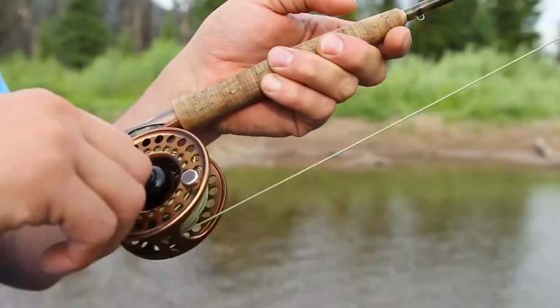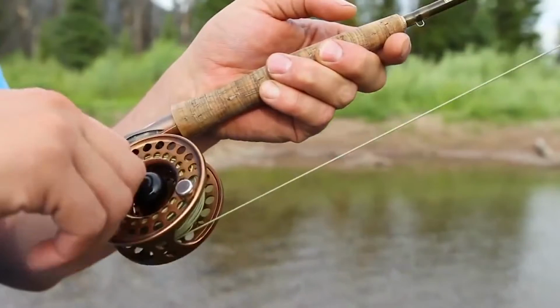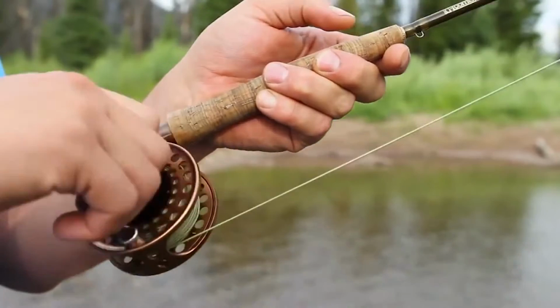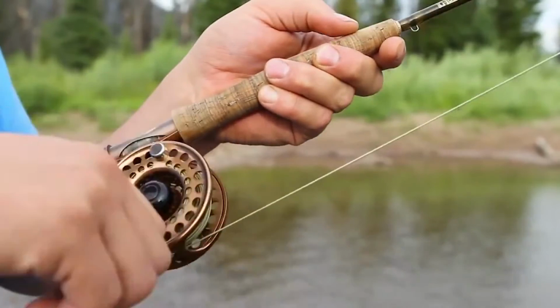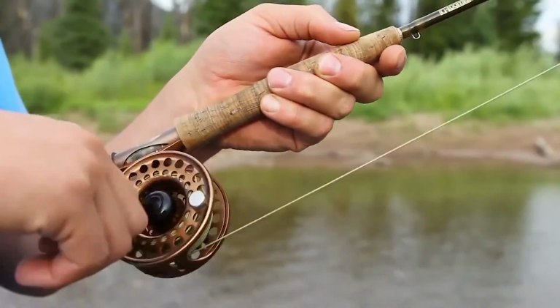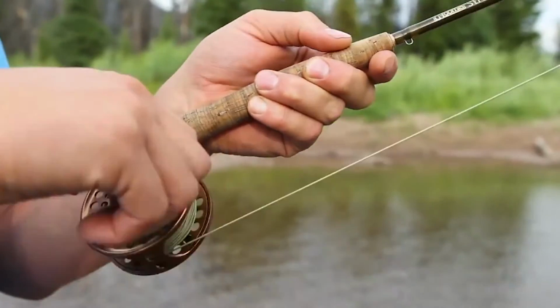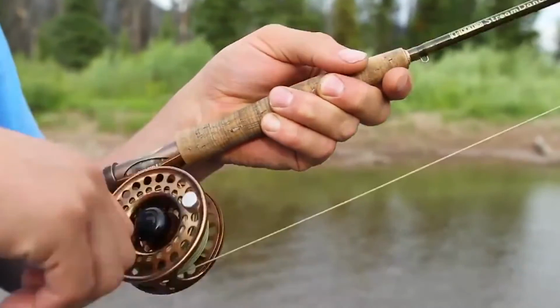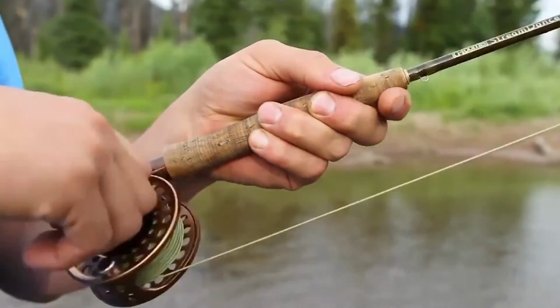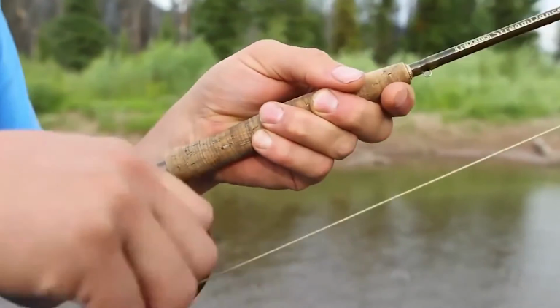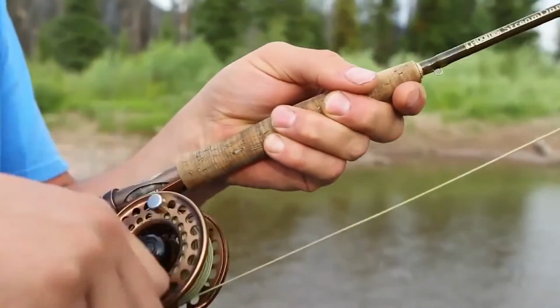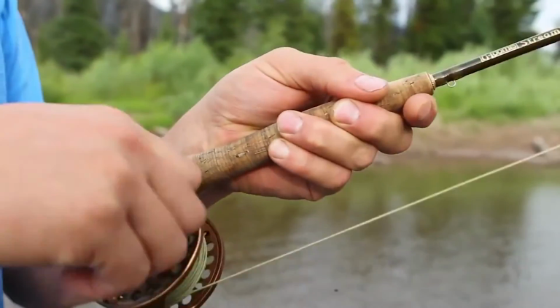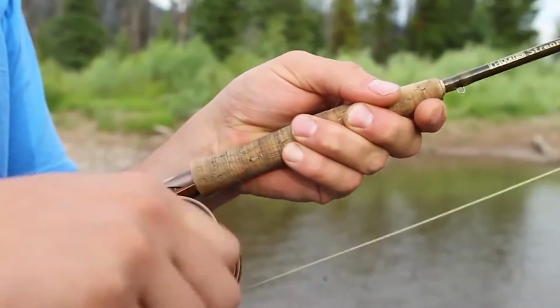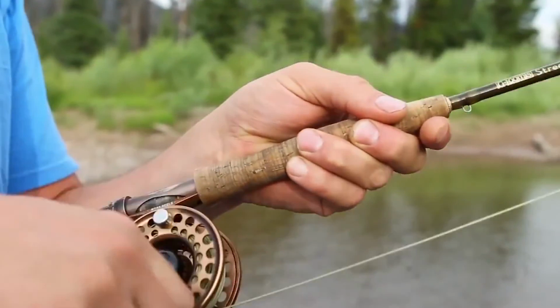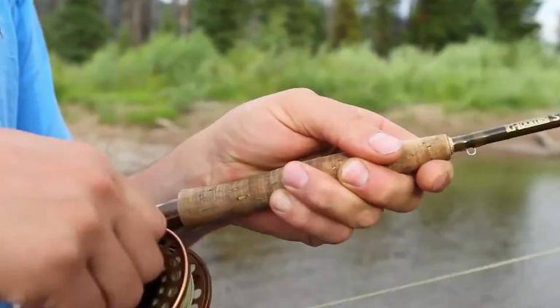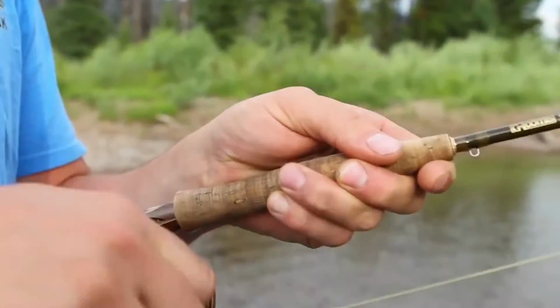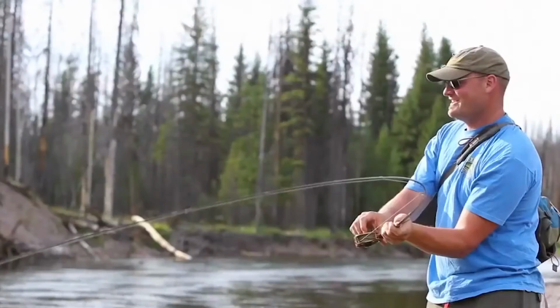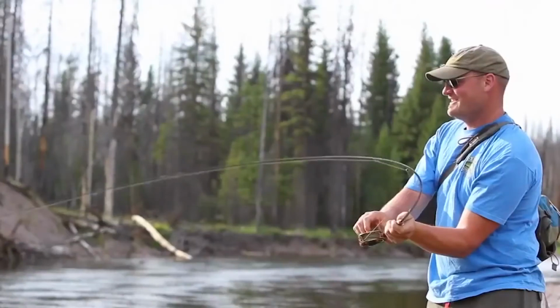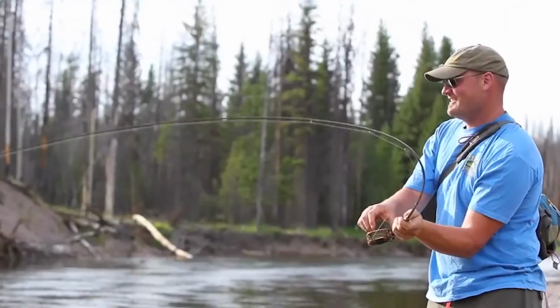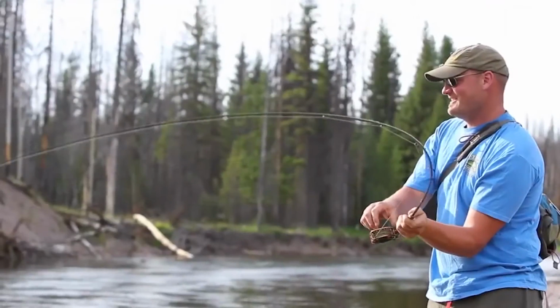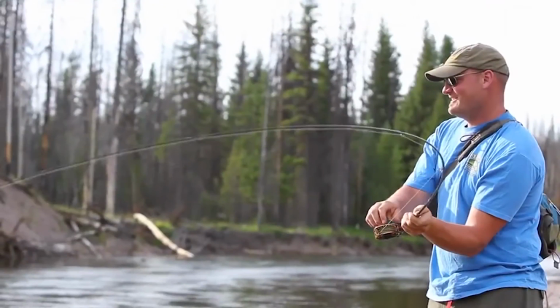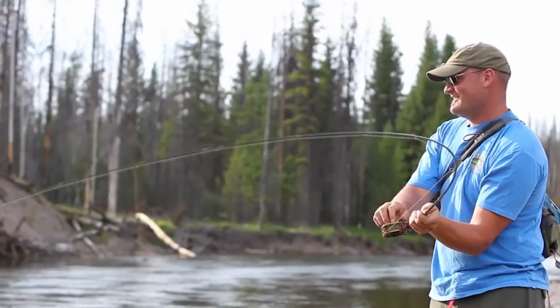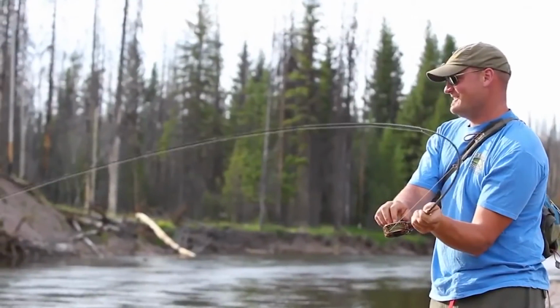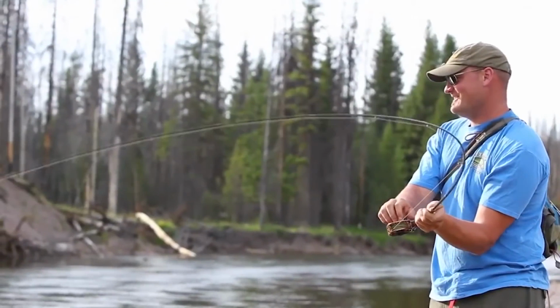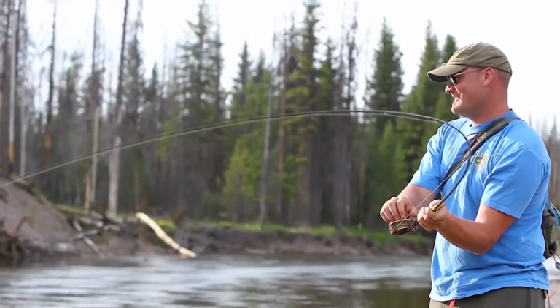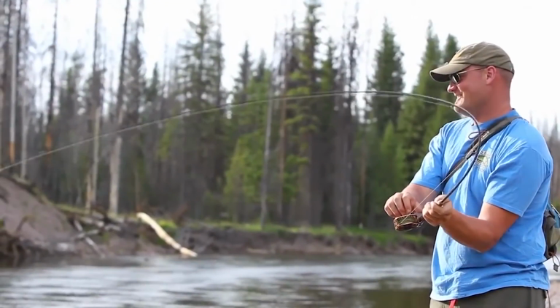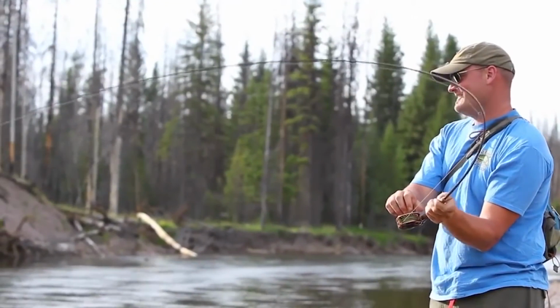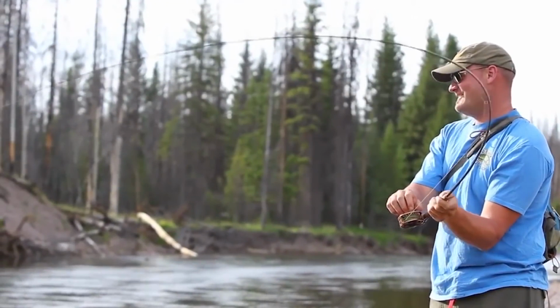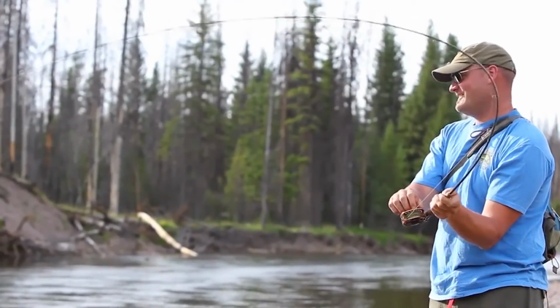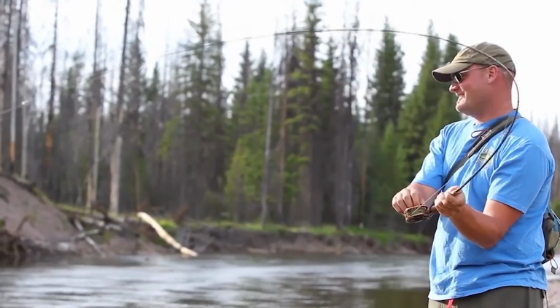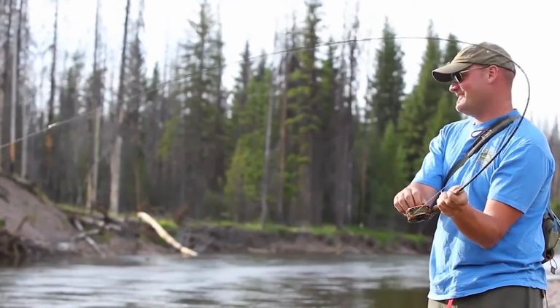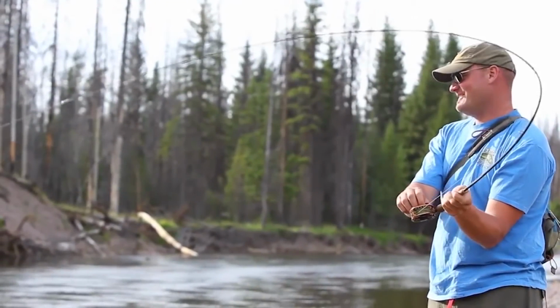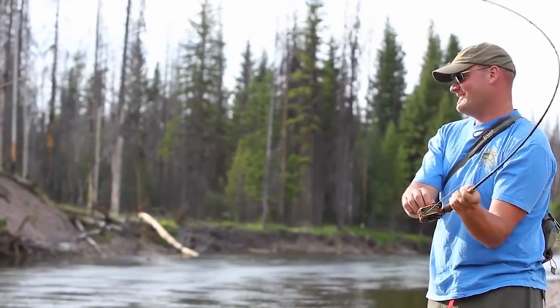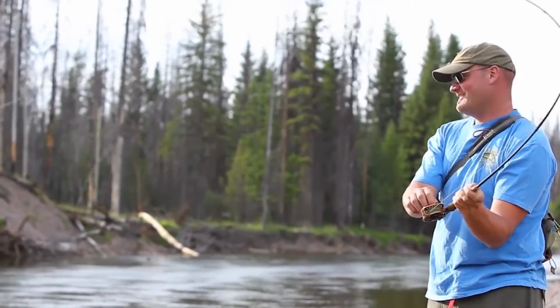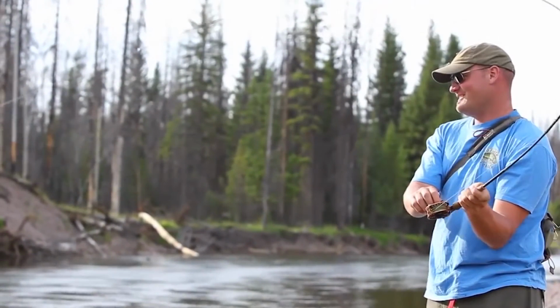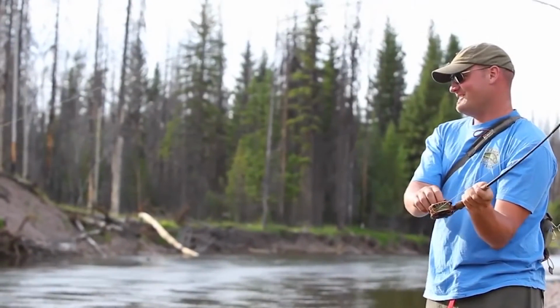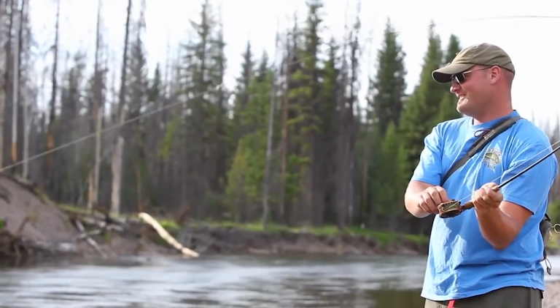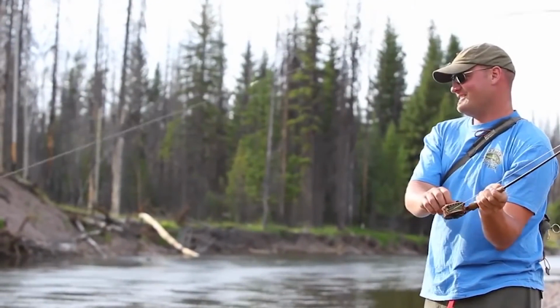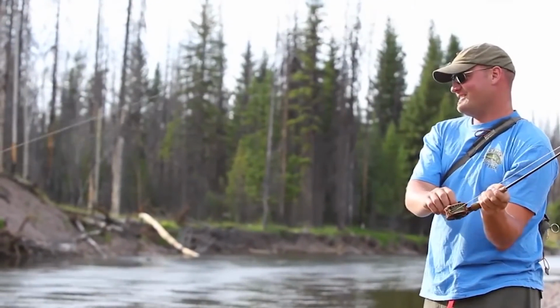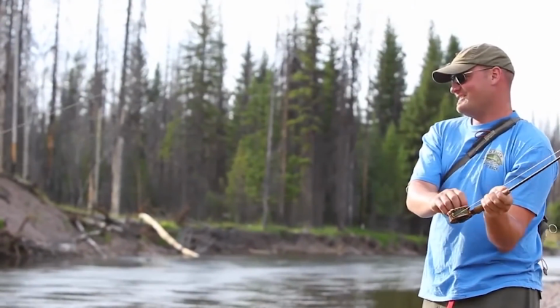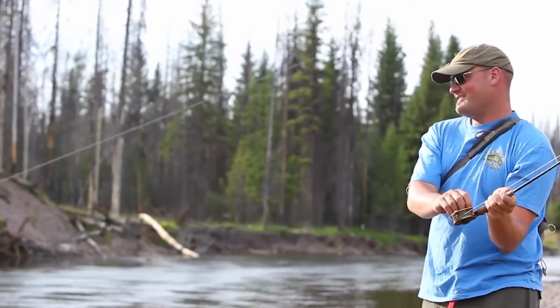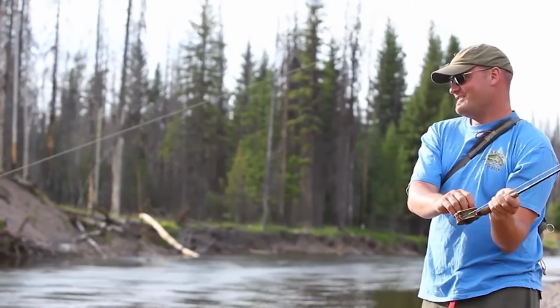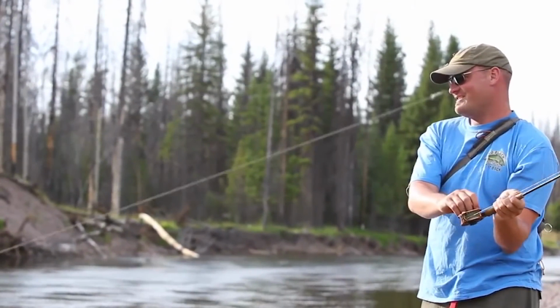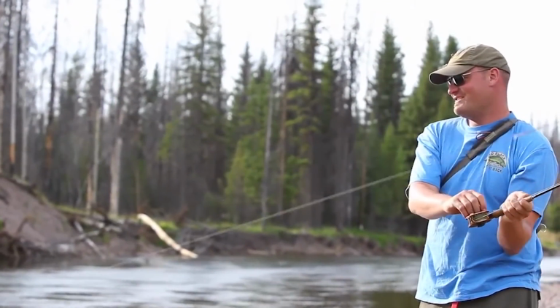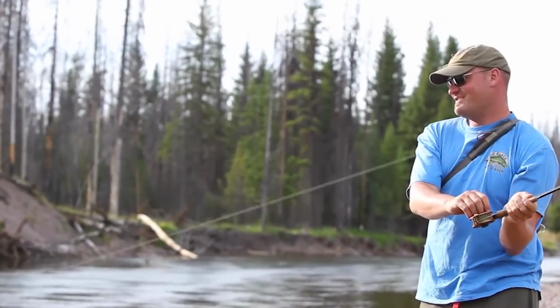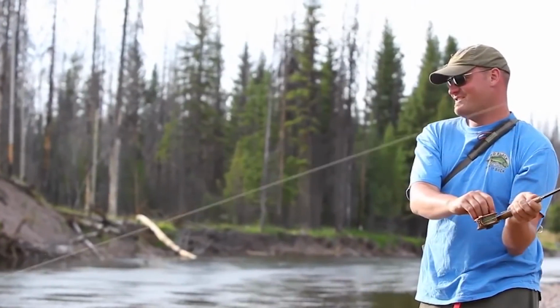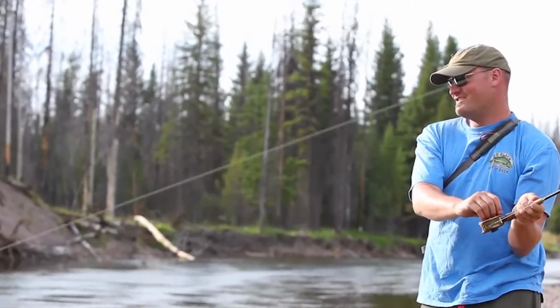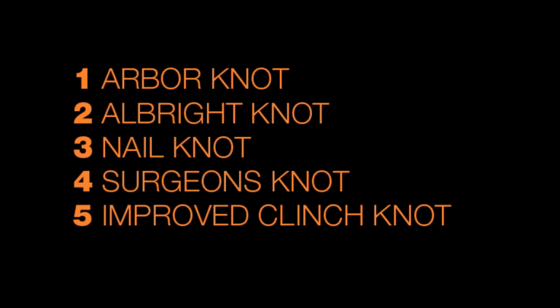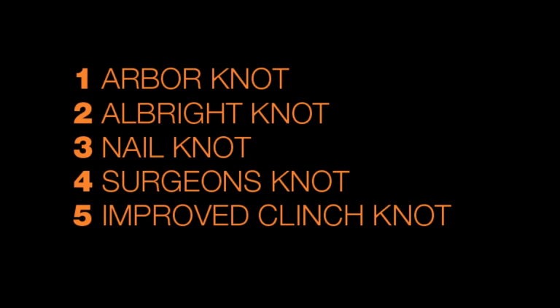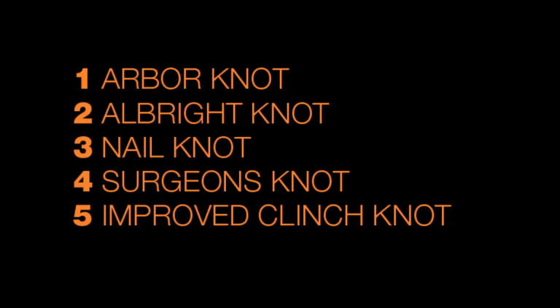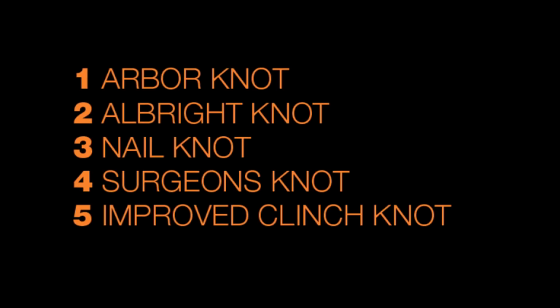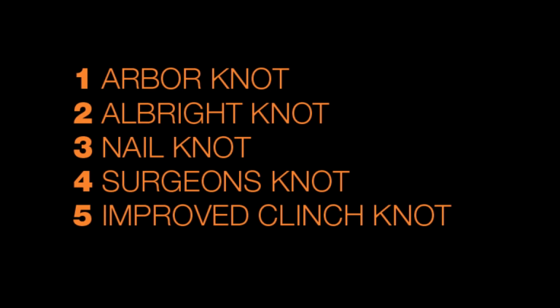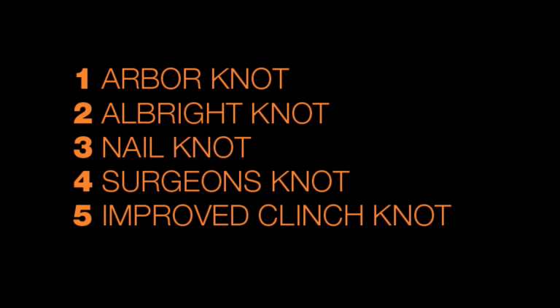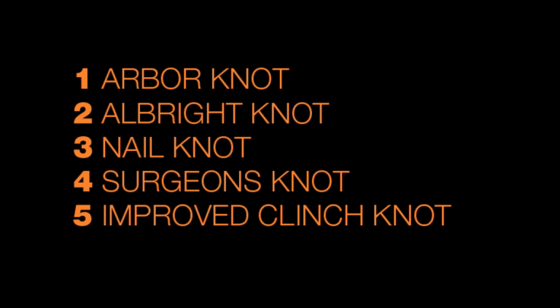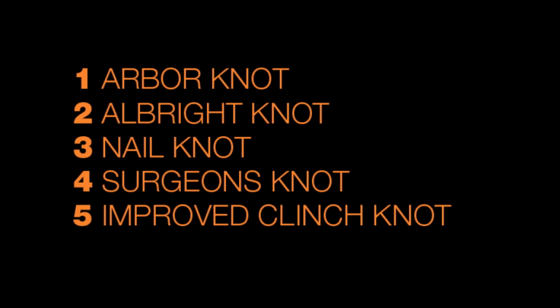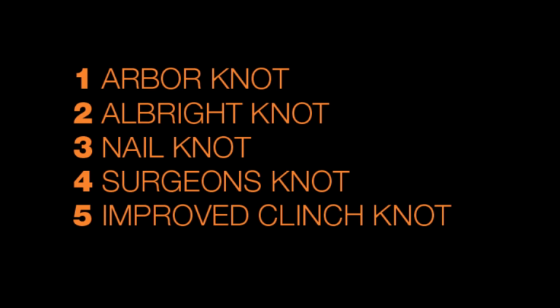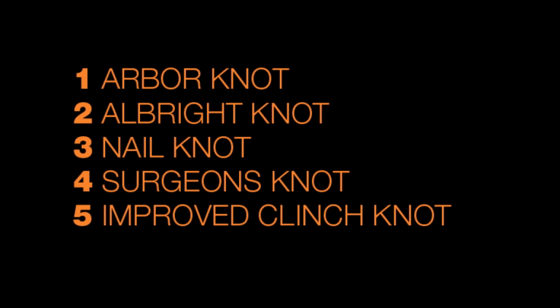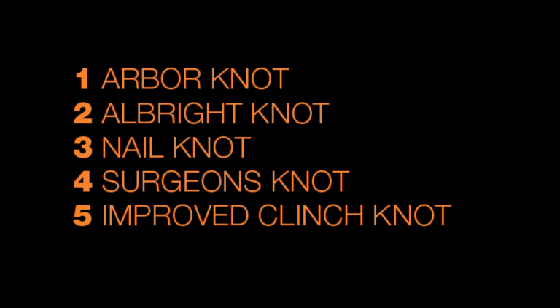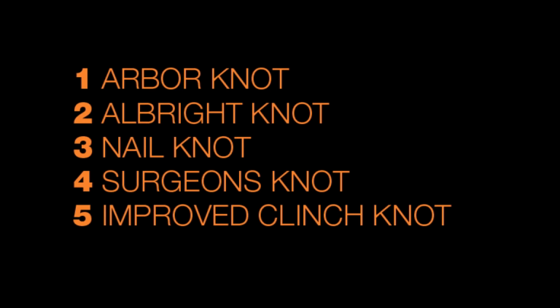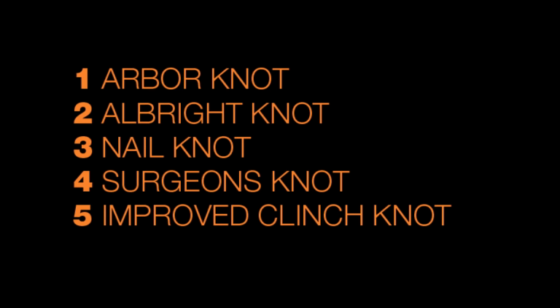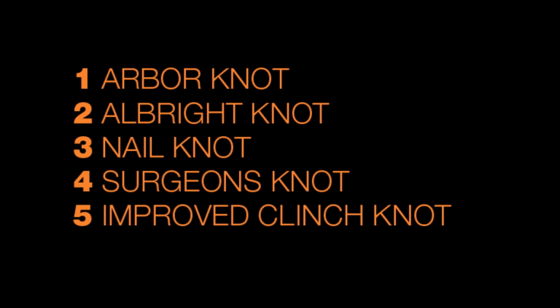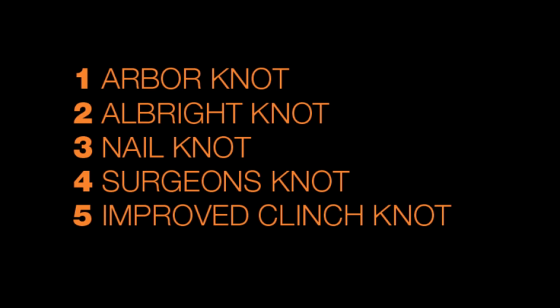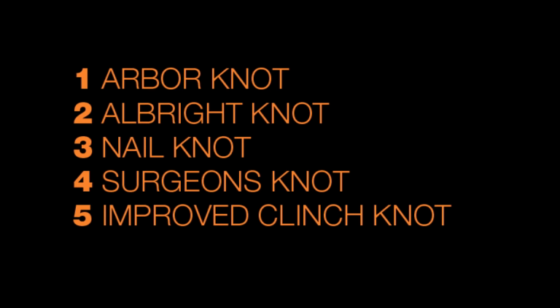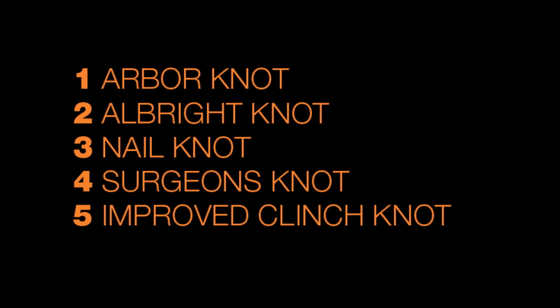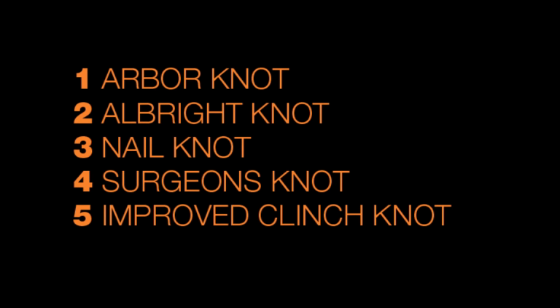Today we'll be learning how to tie five of the easiest knots that every fly angler needs to know to get their rod up and running.